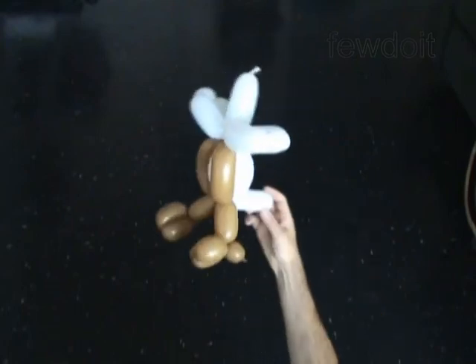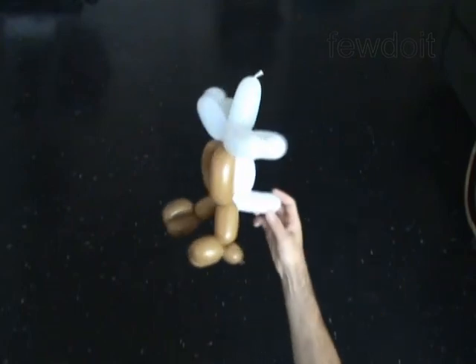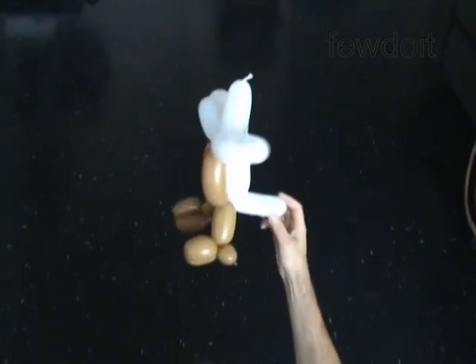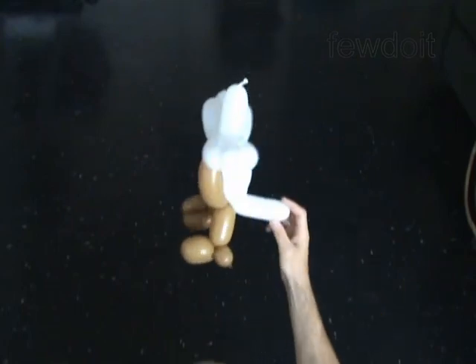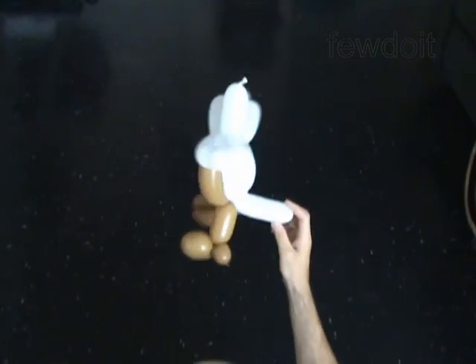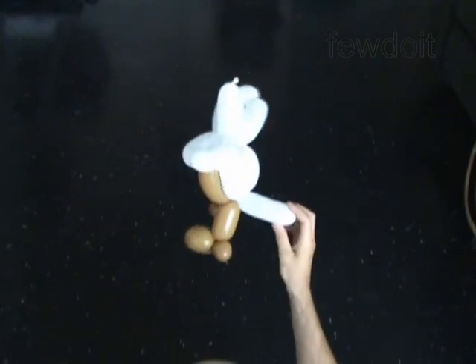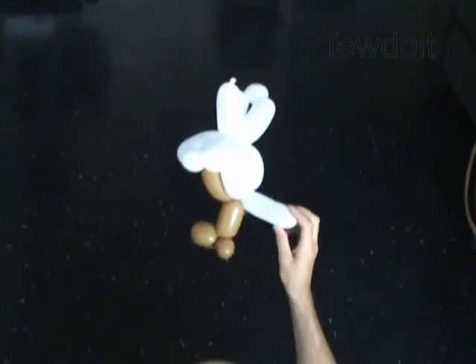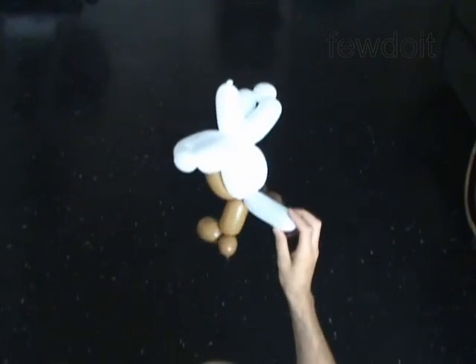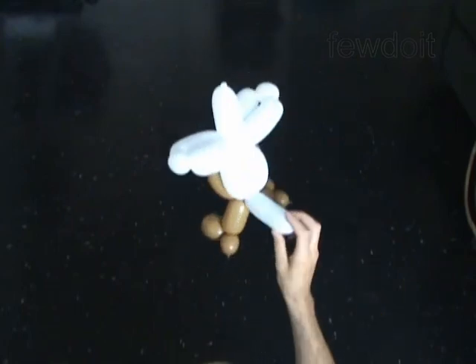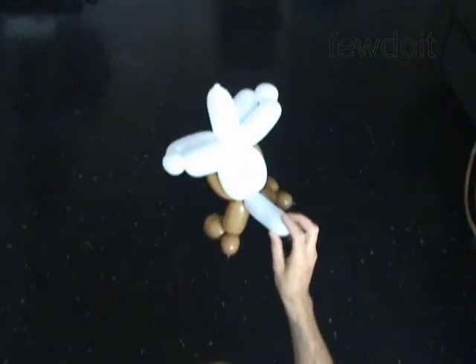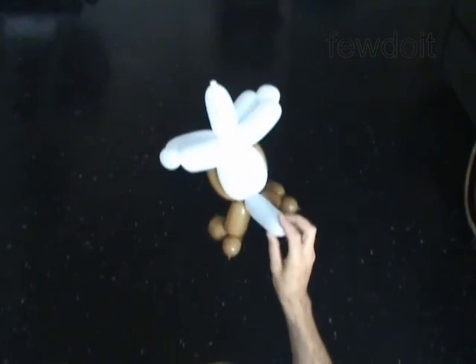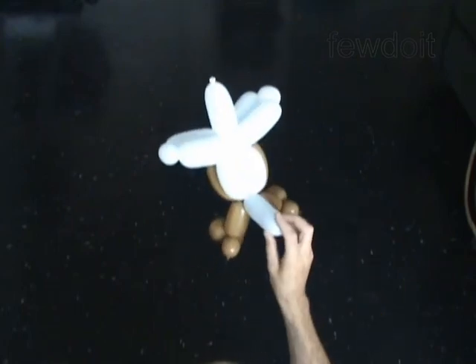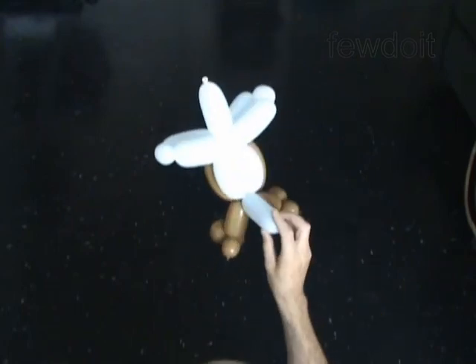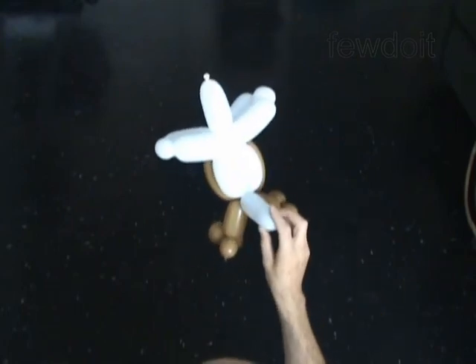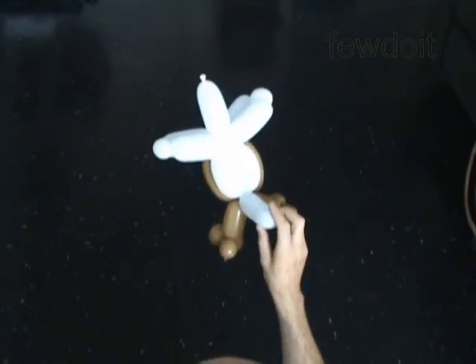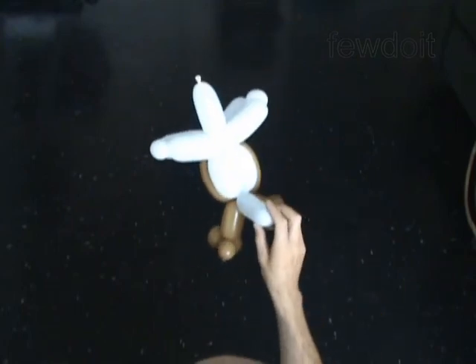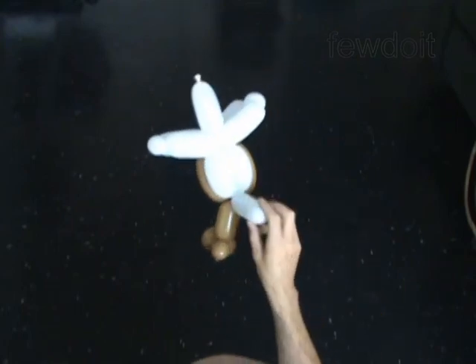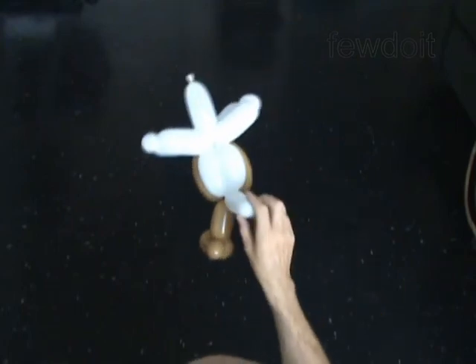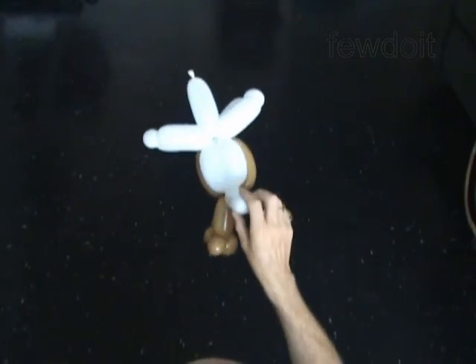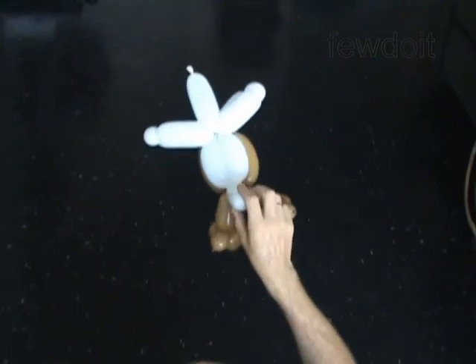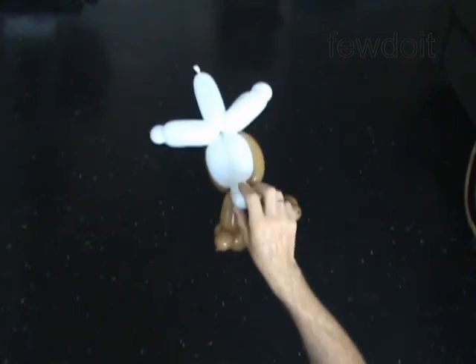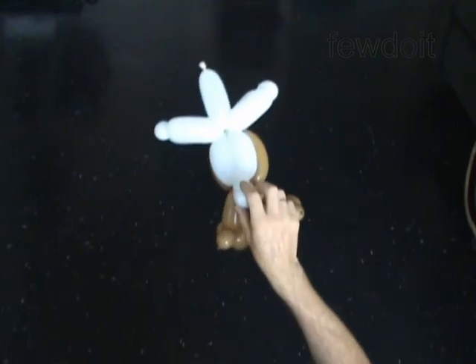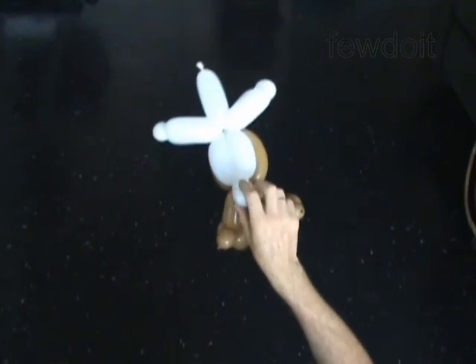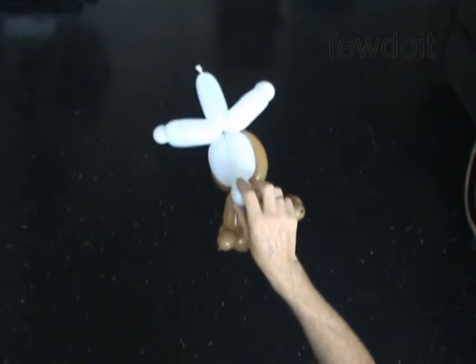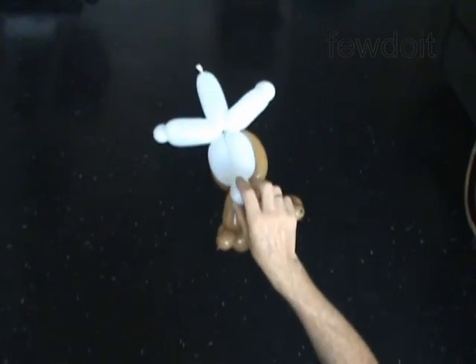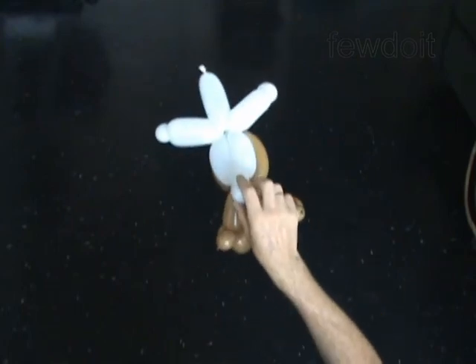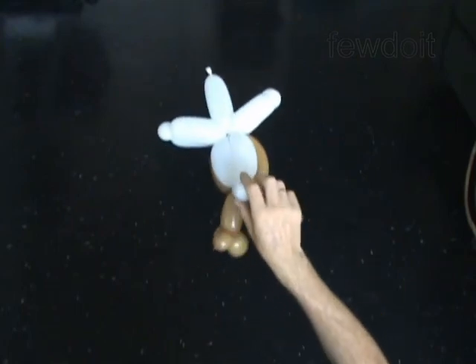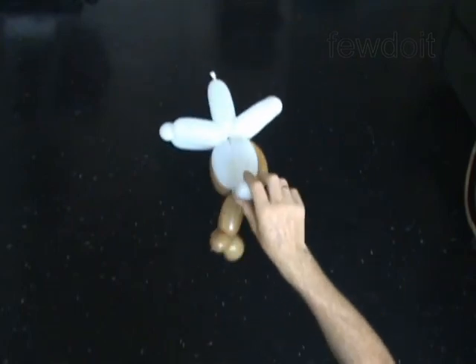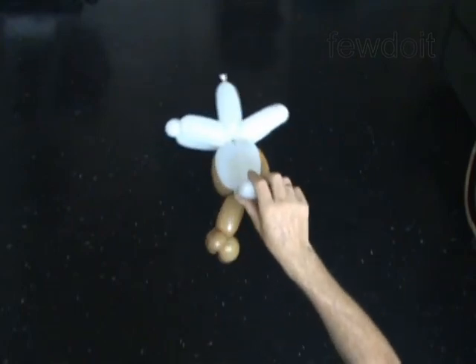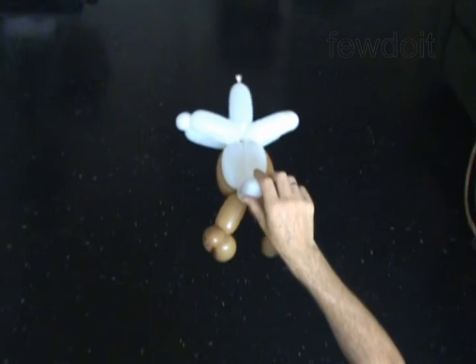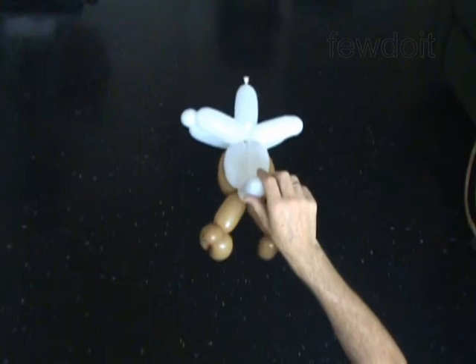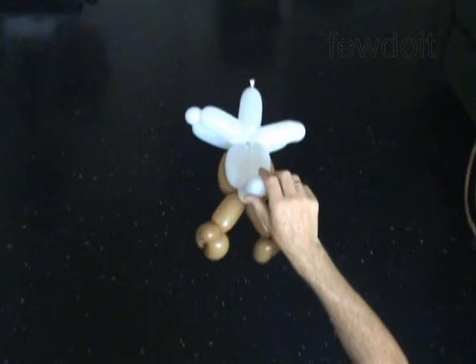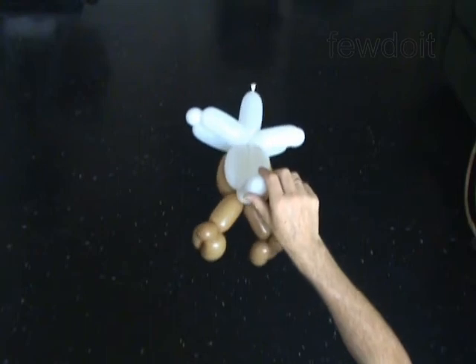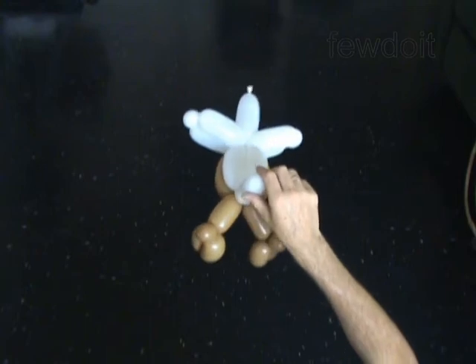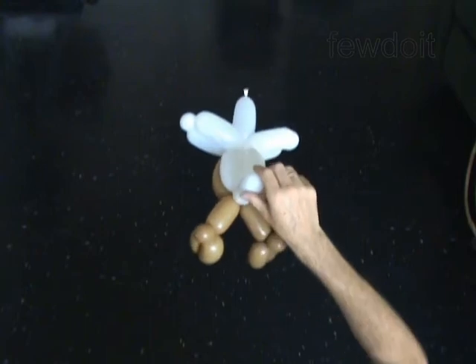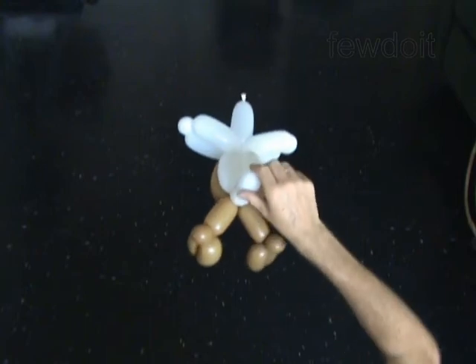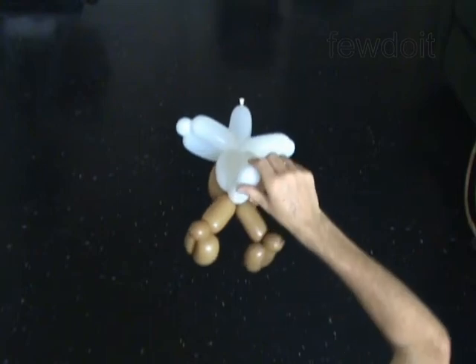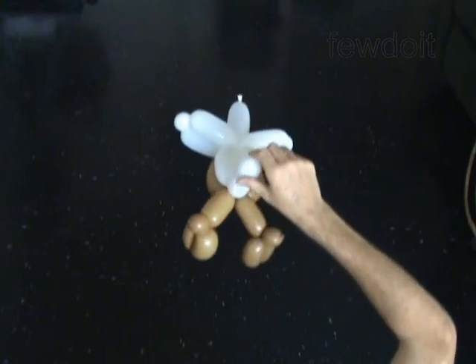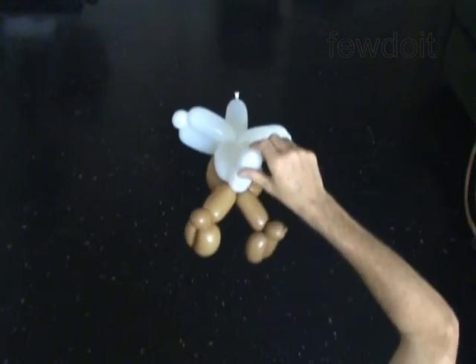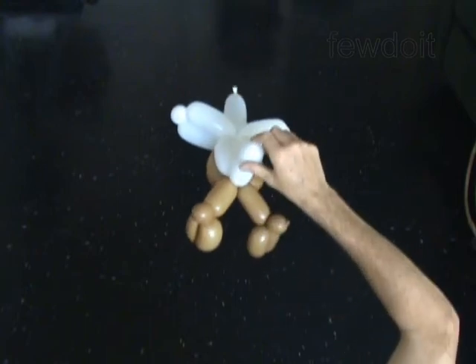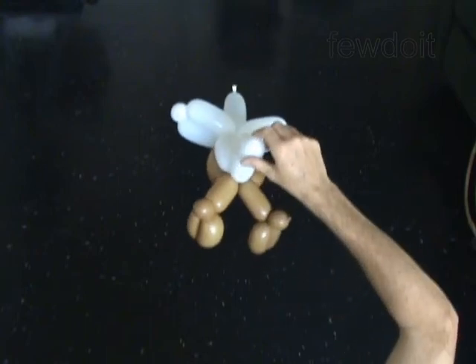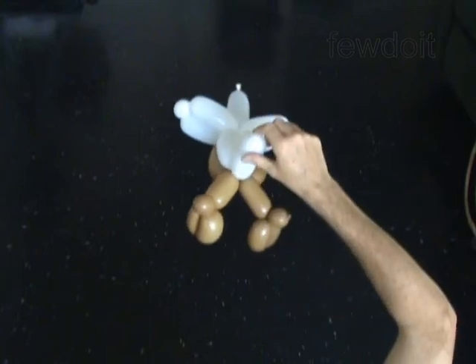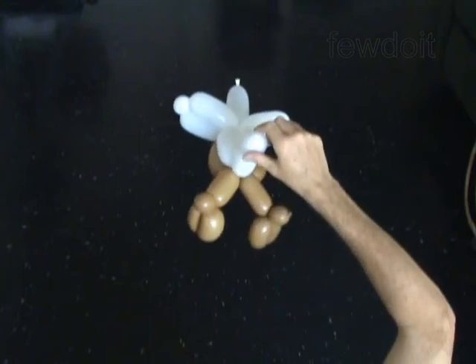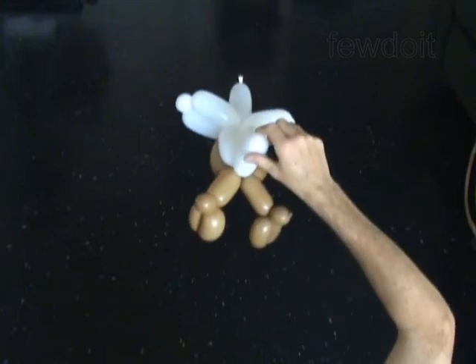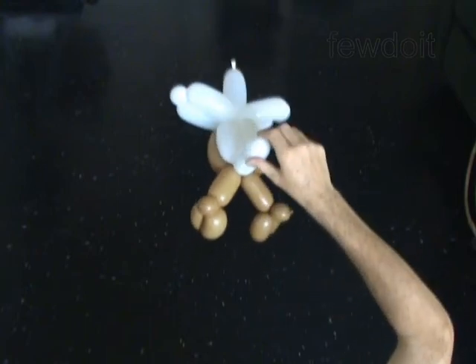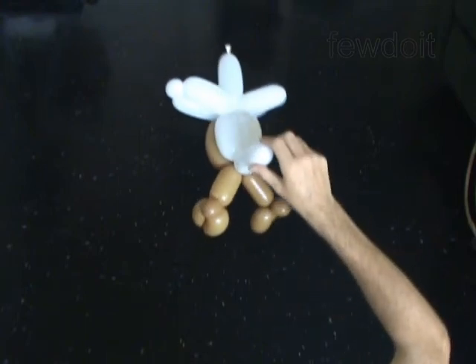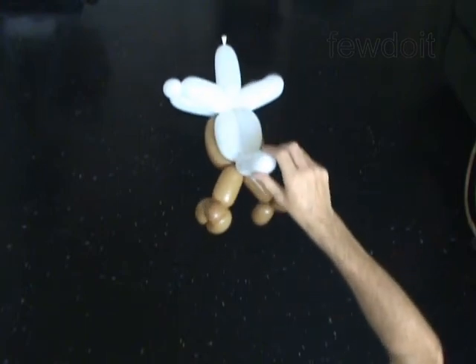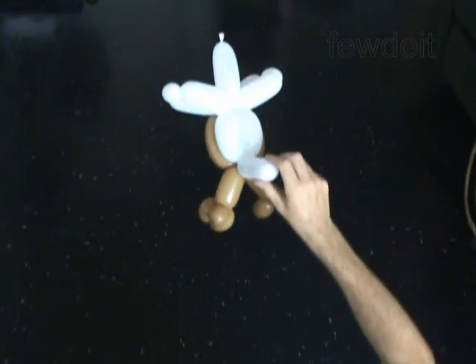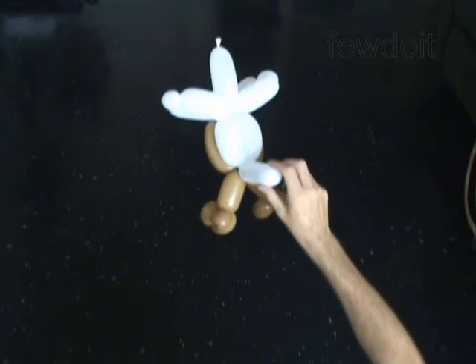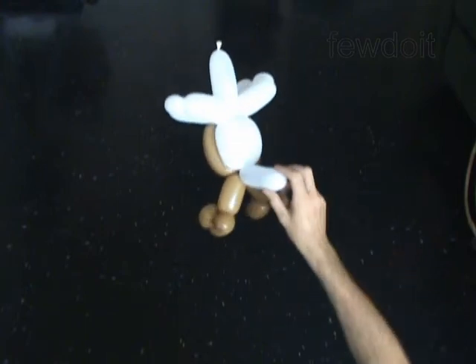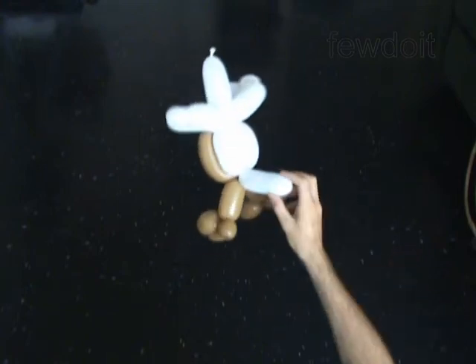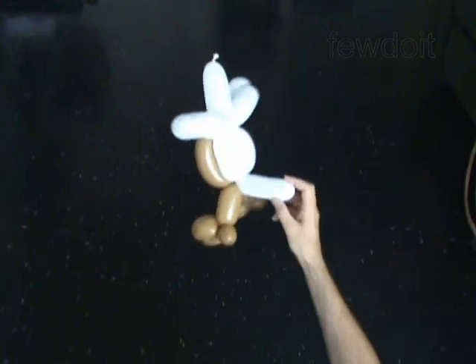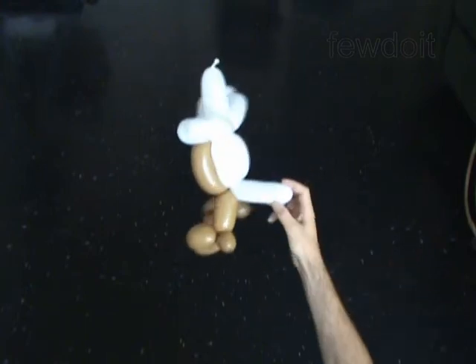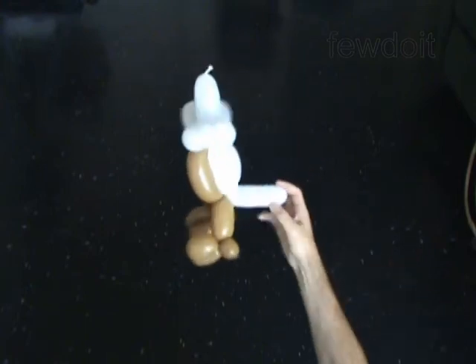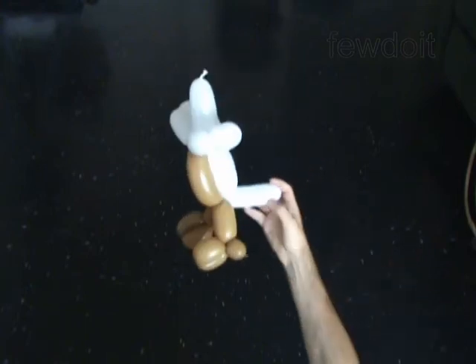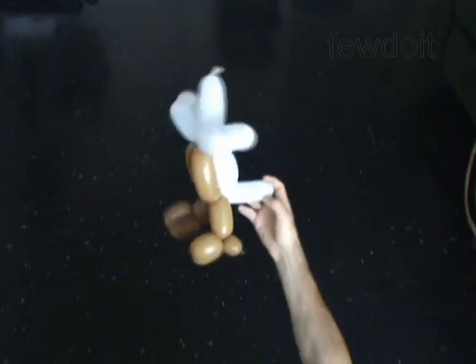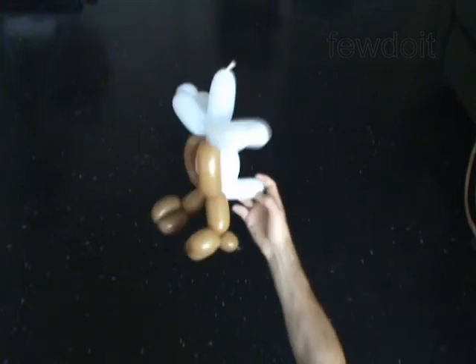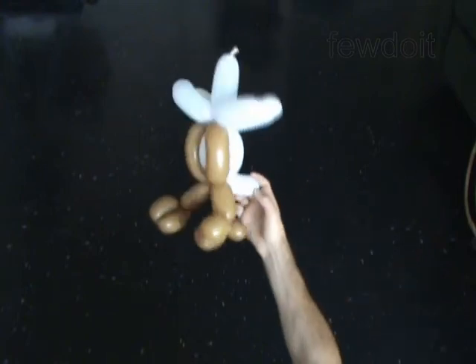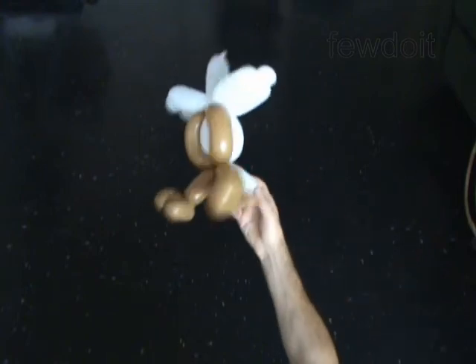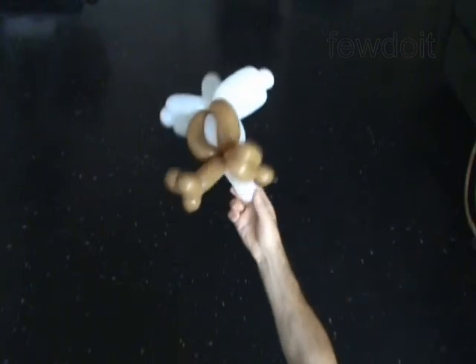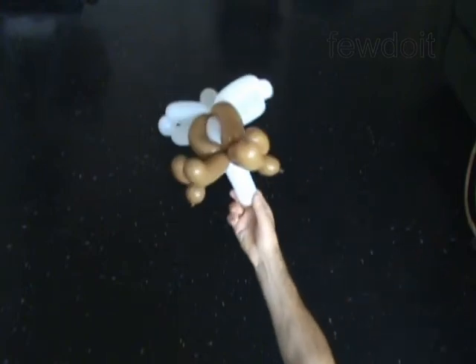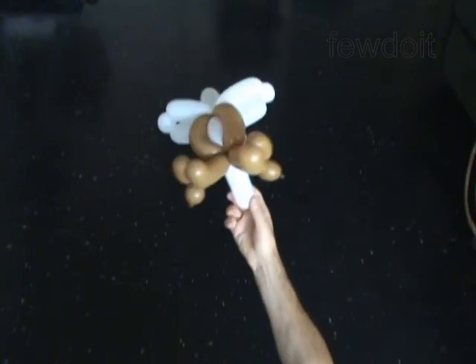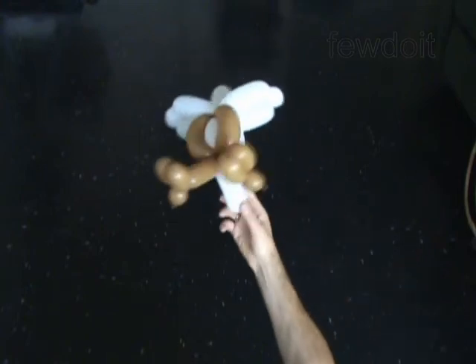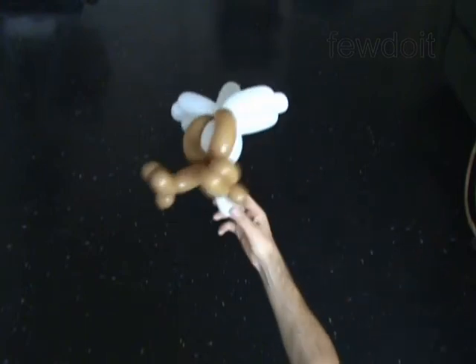I use this body to make different fat cartoon characters, like for example a Shrek.